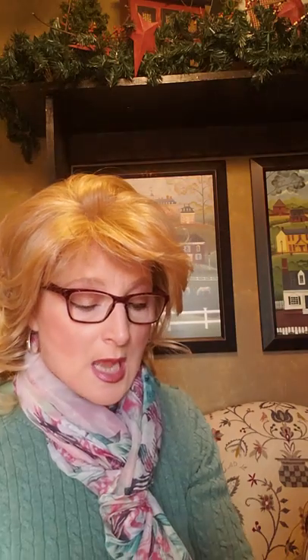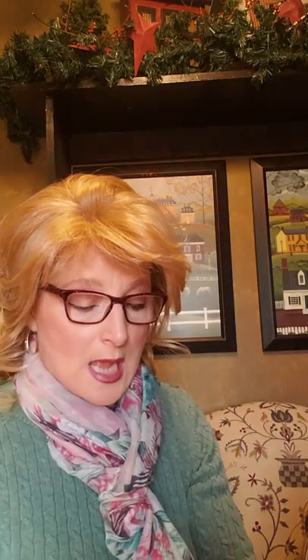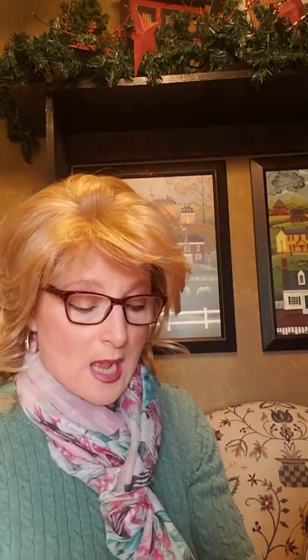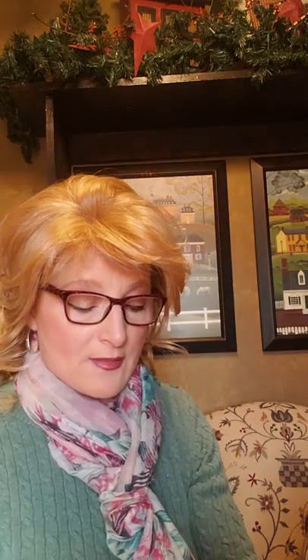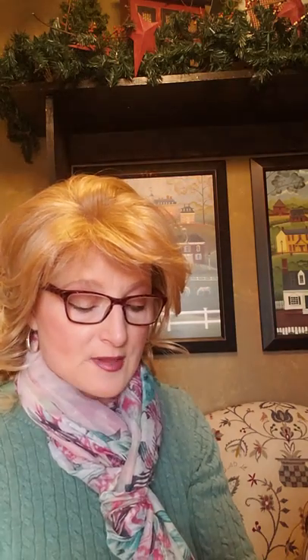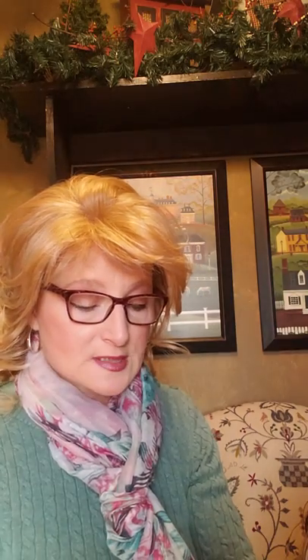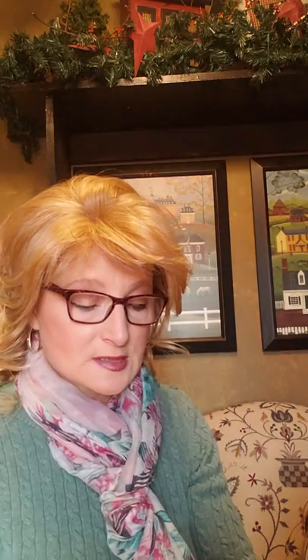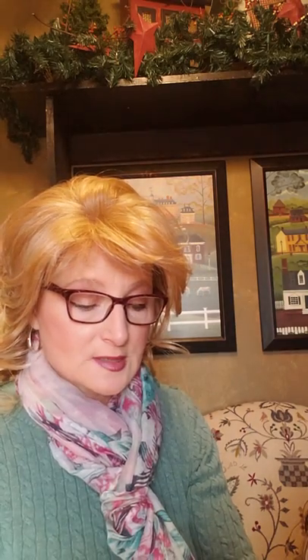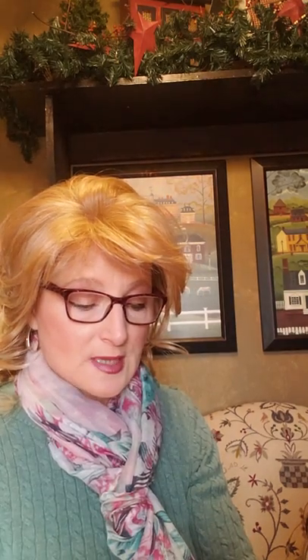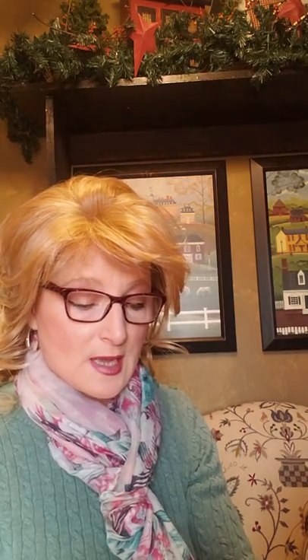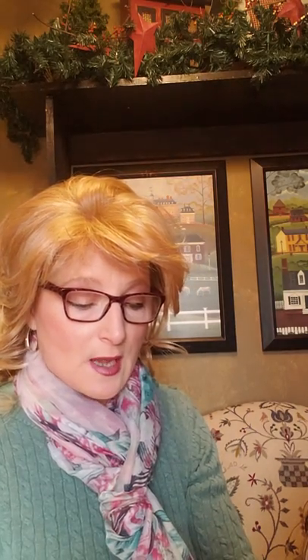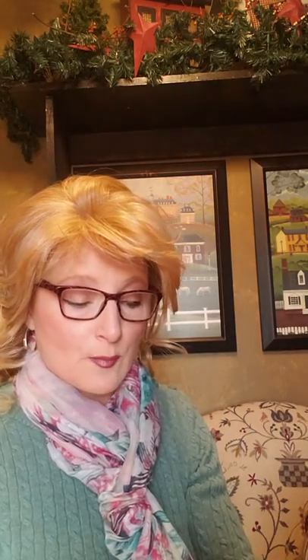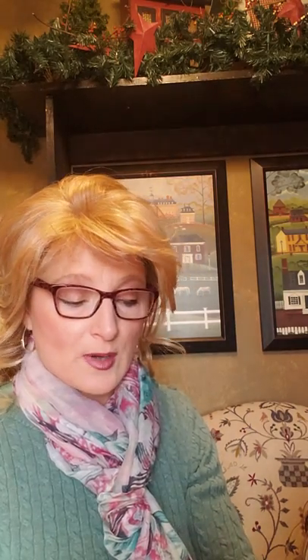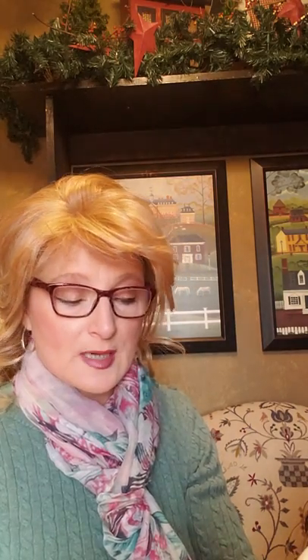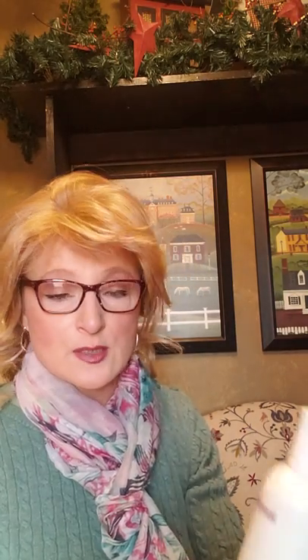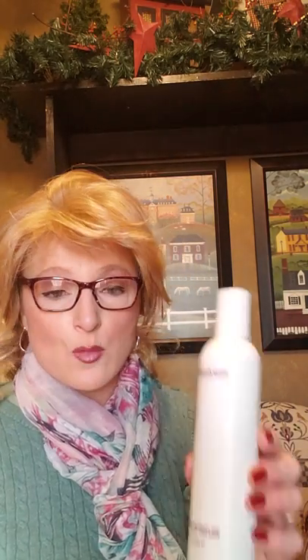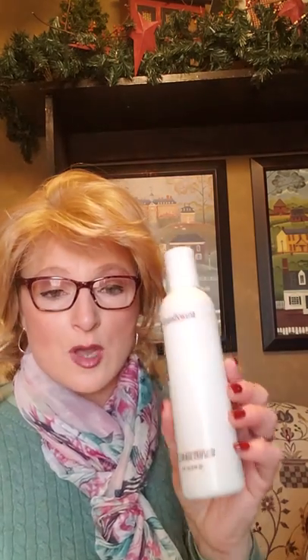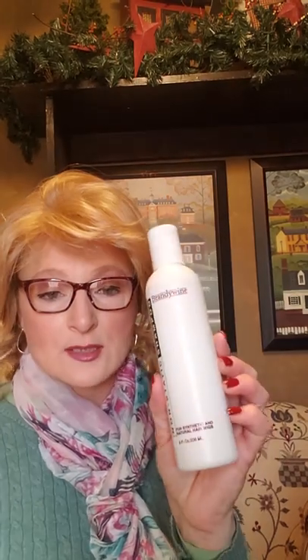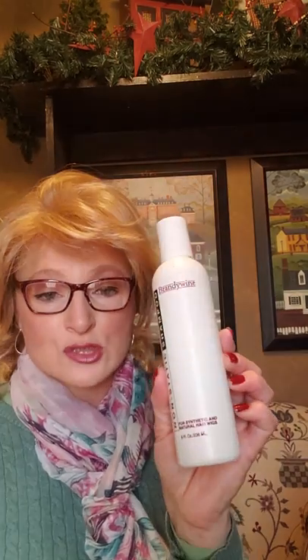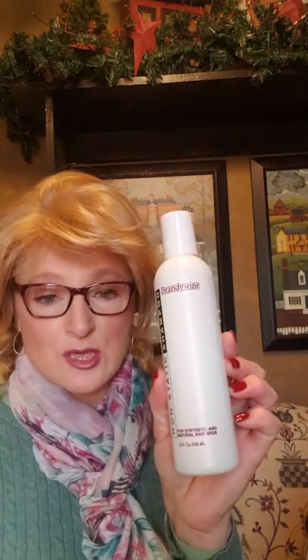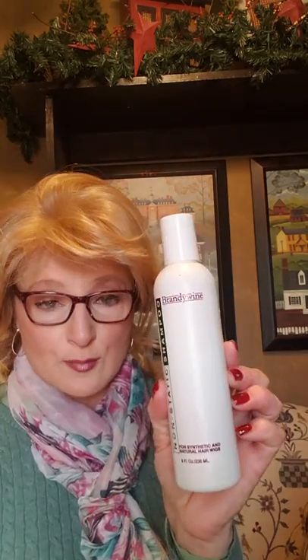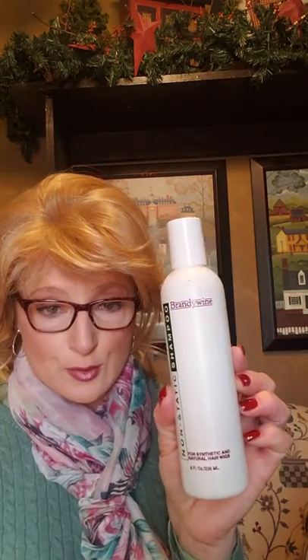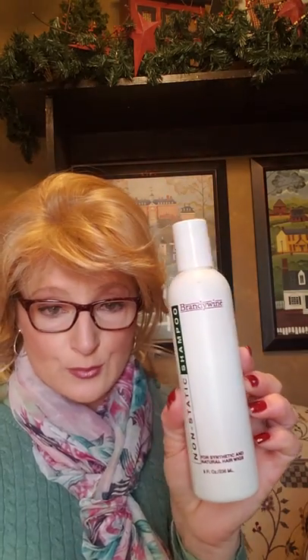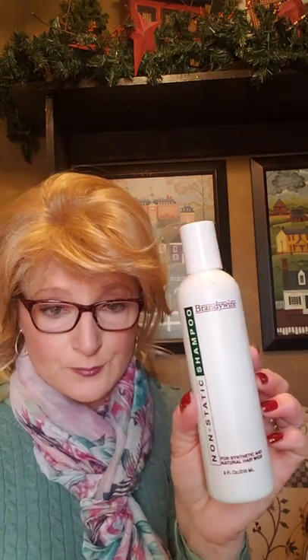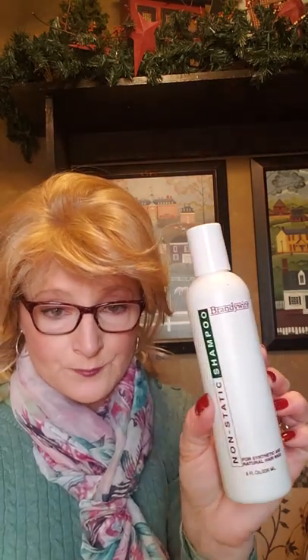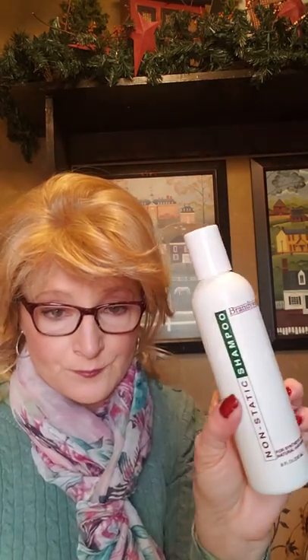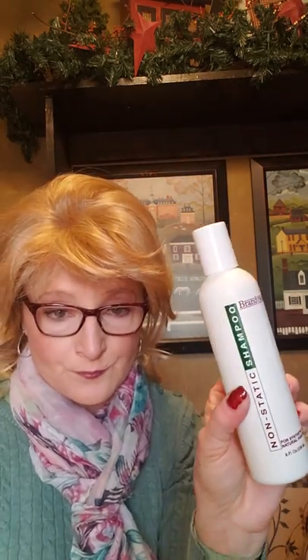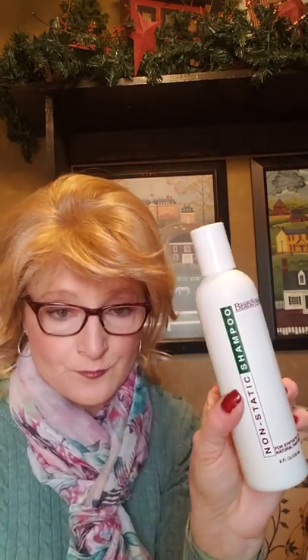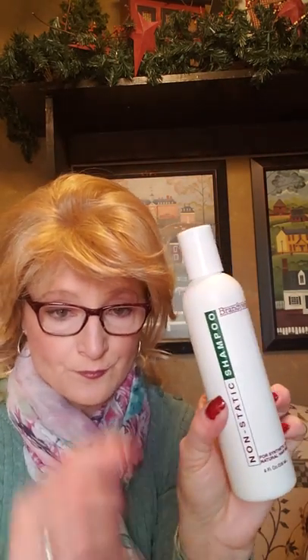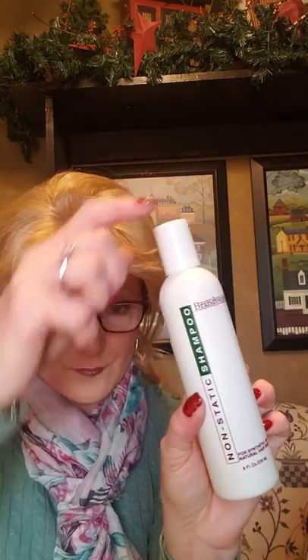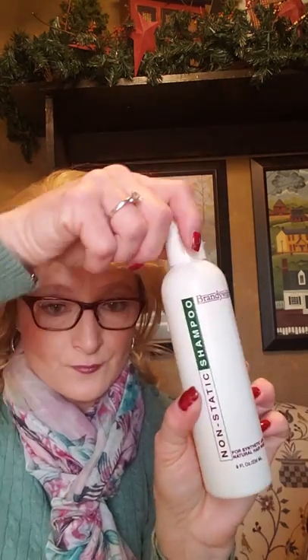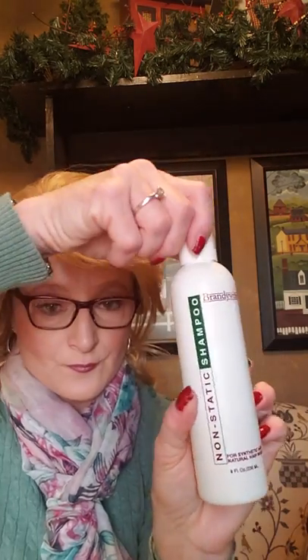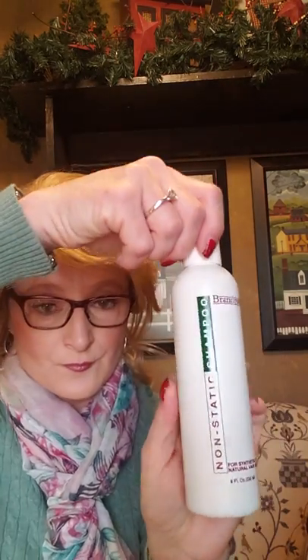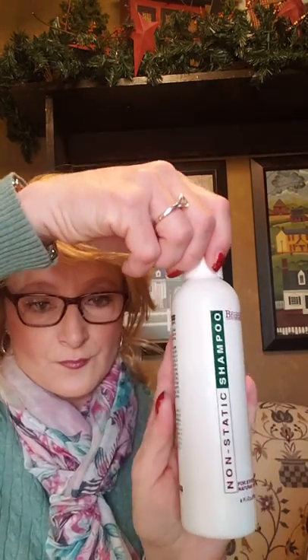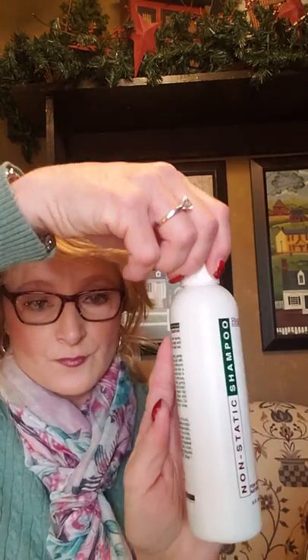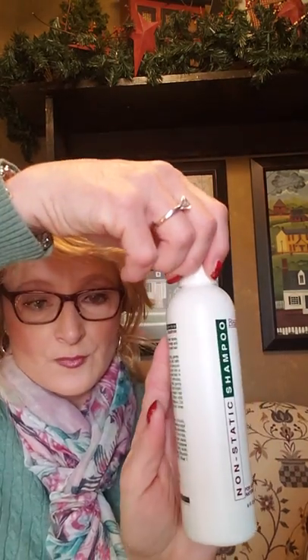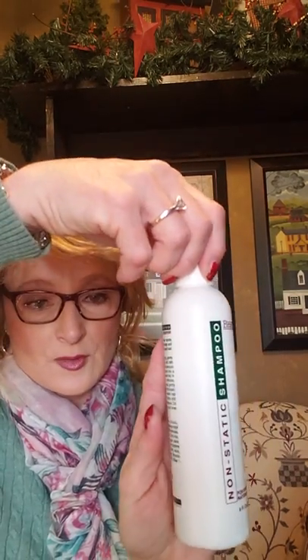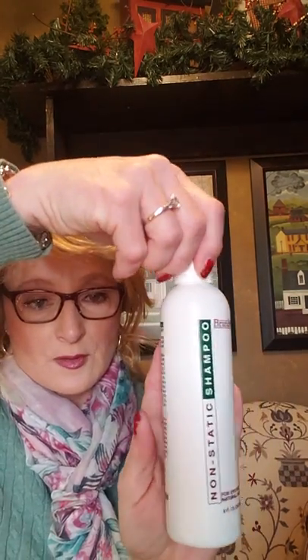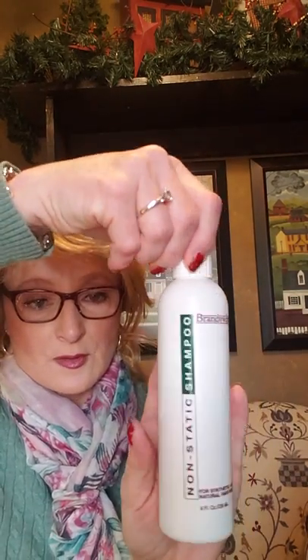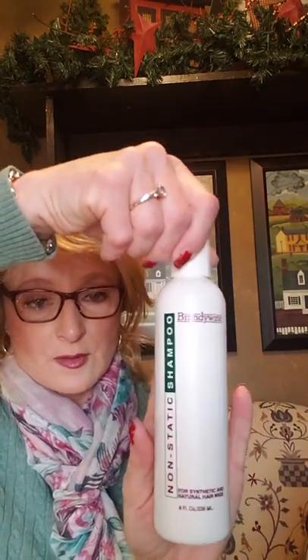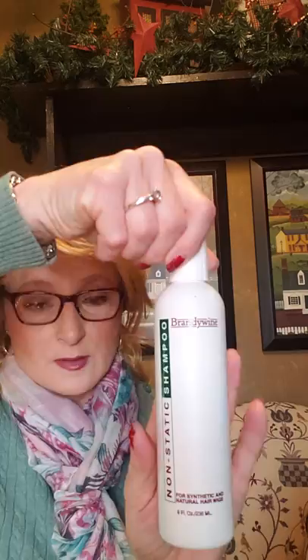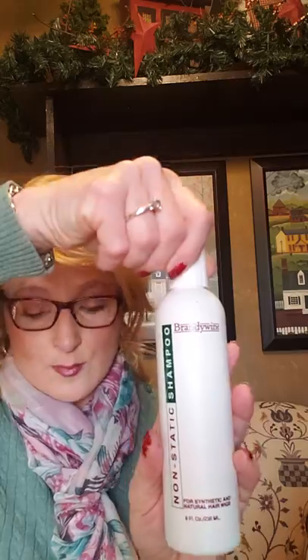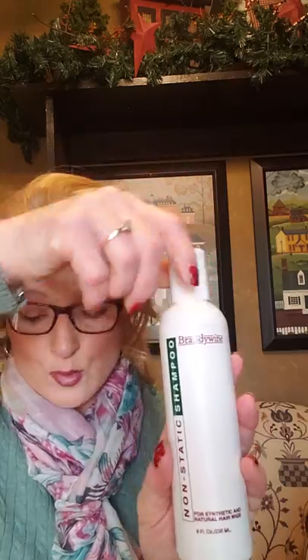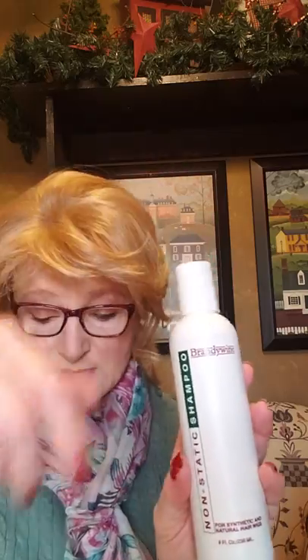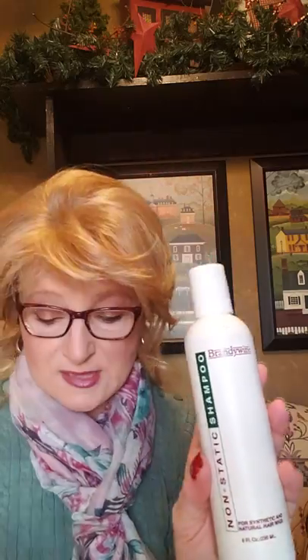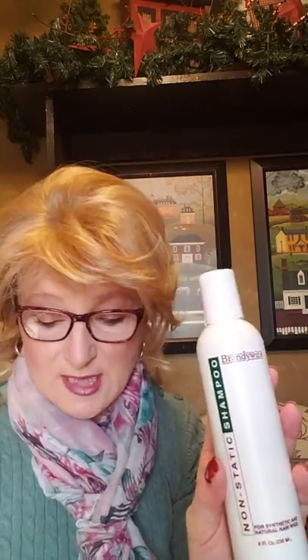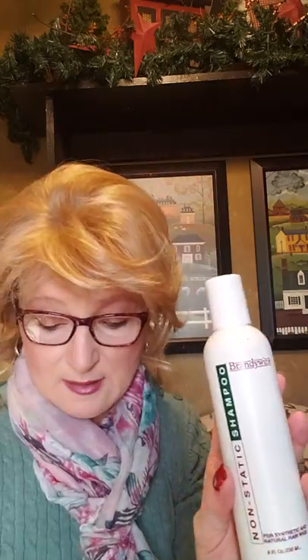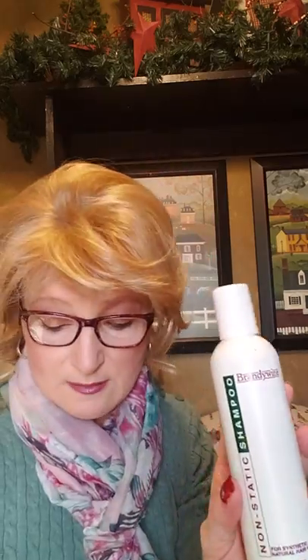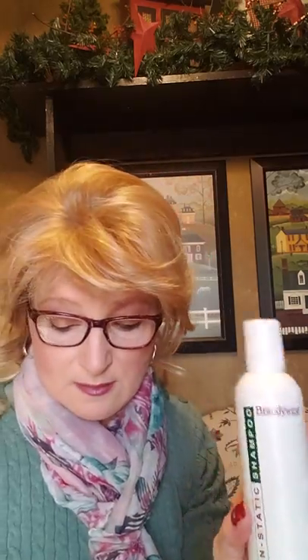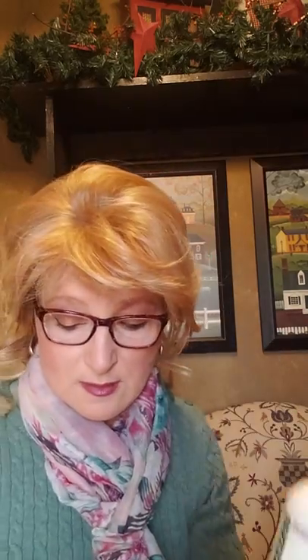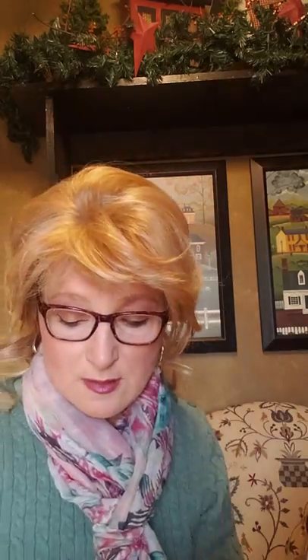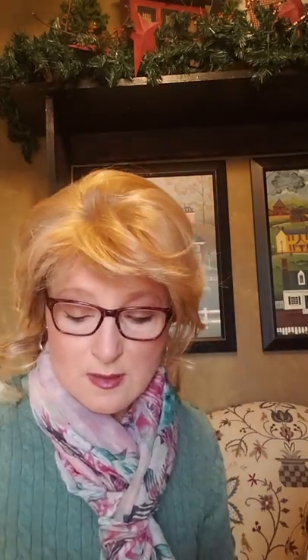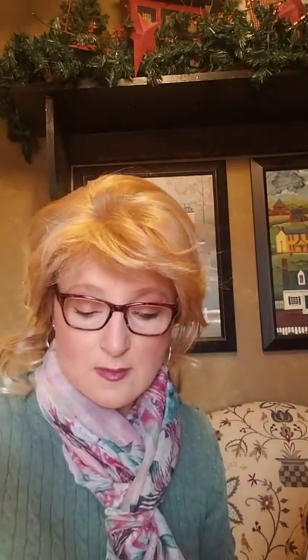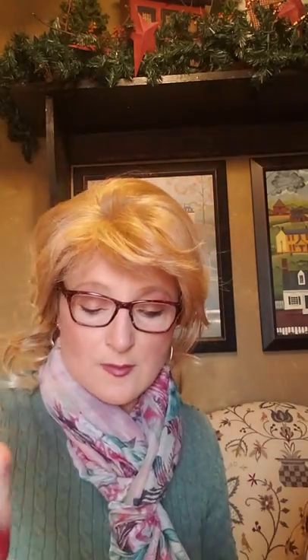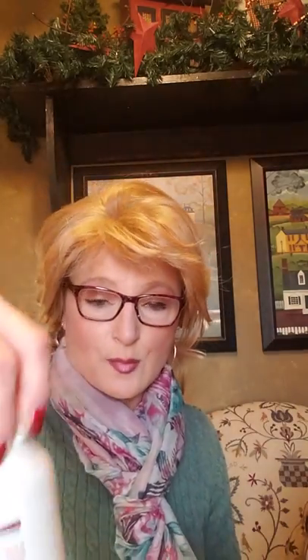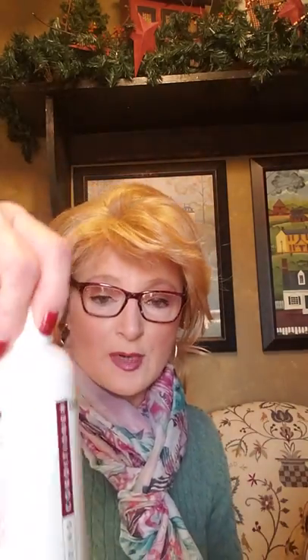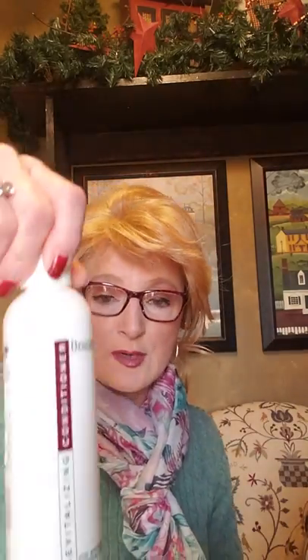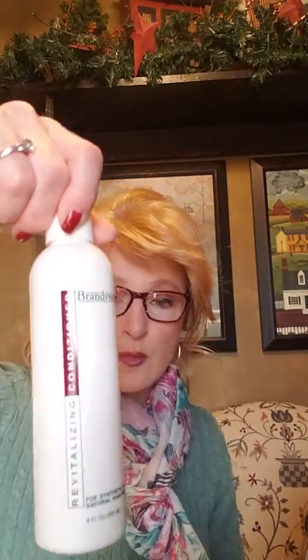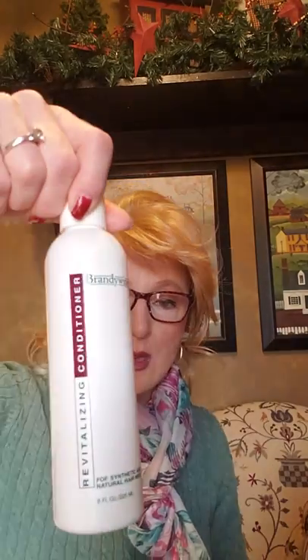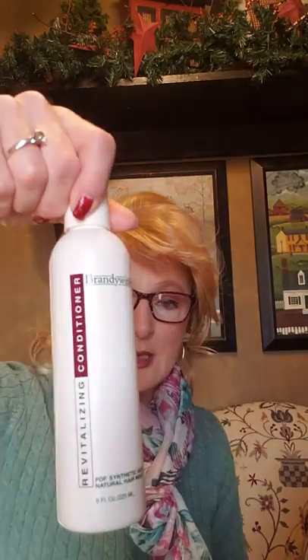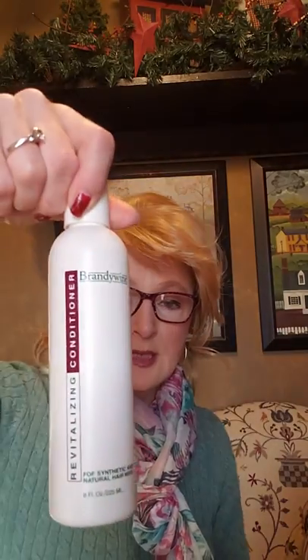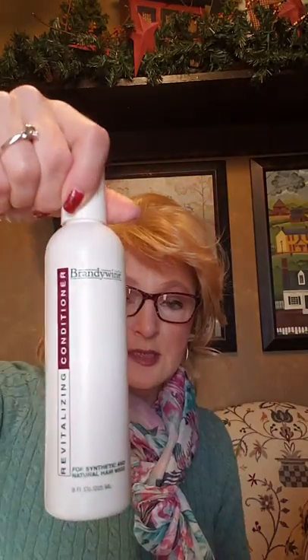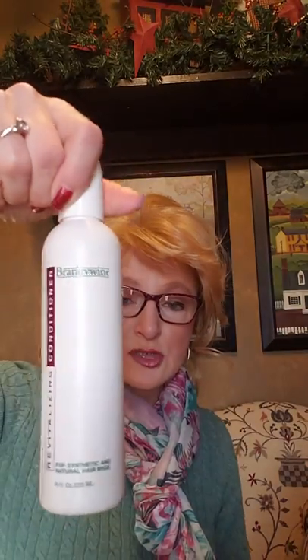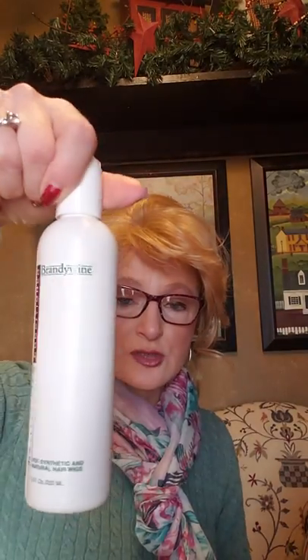This is the Brandywine shampoo. I bought a set — the Brandywine conditioner.